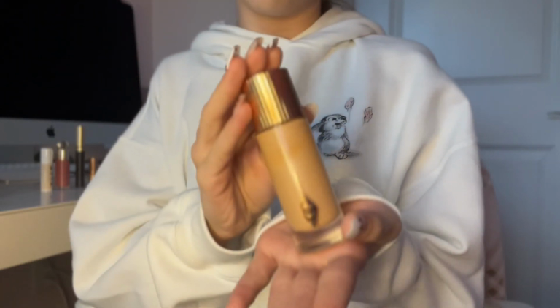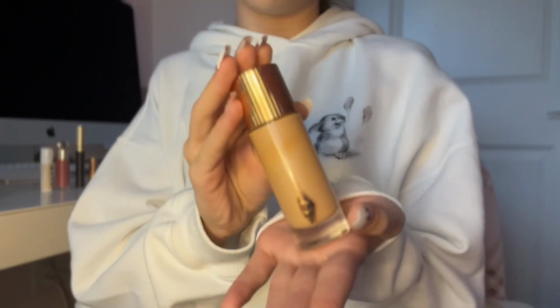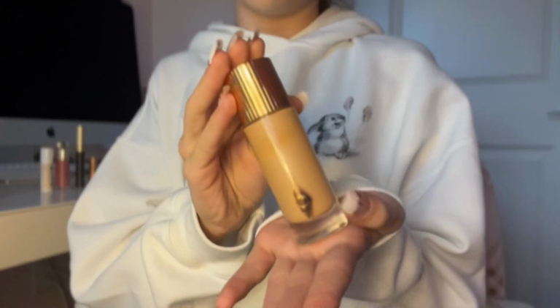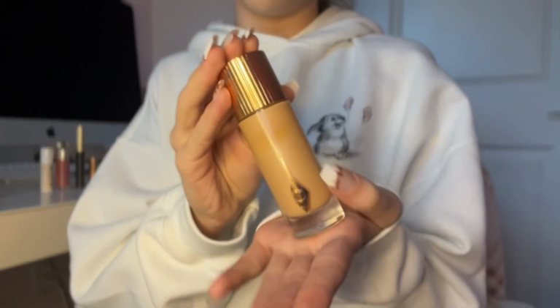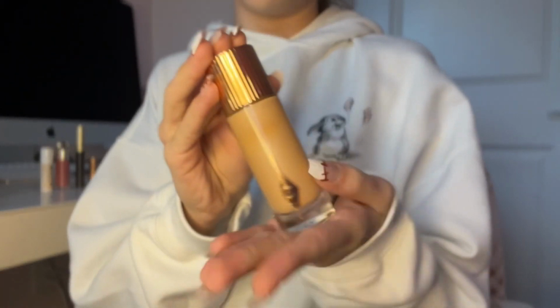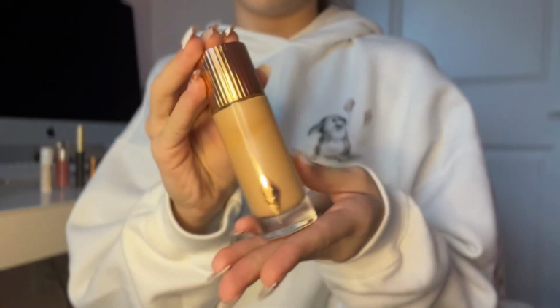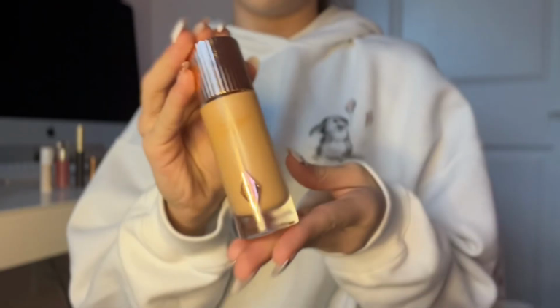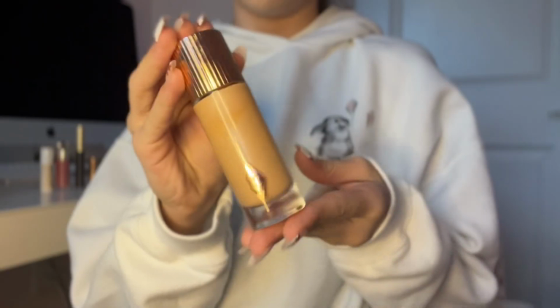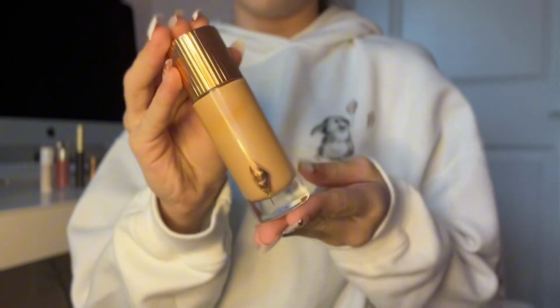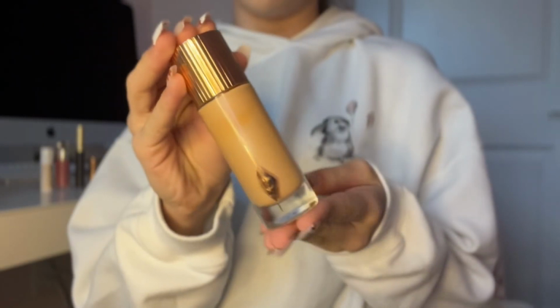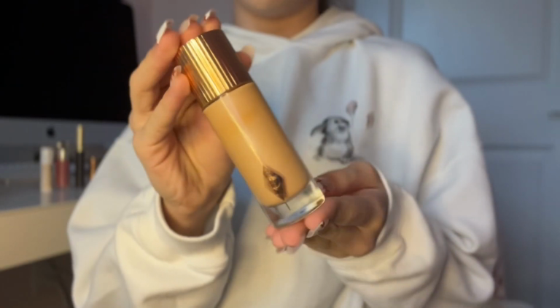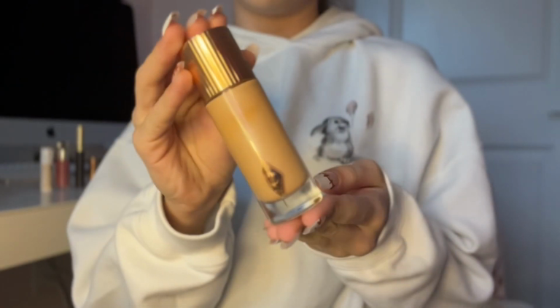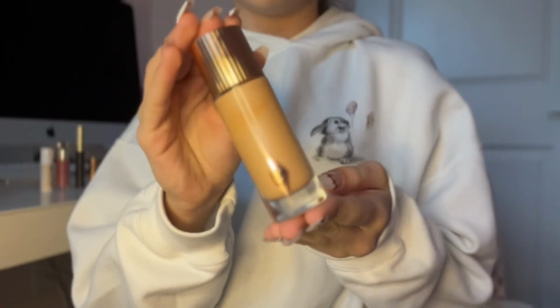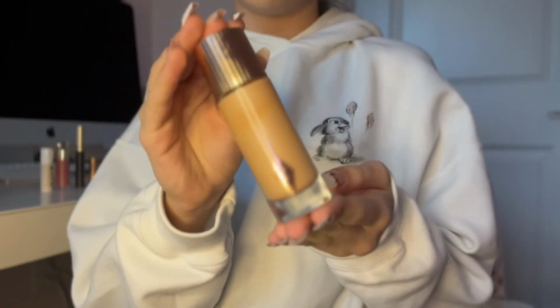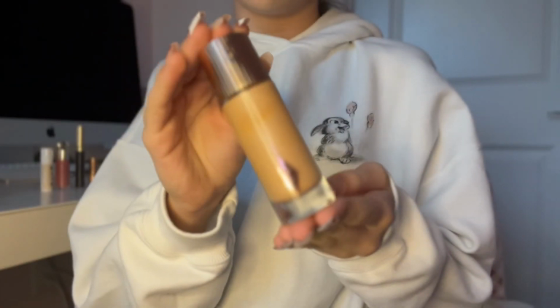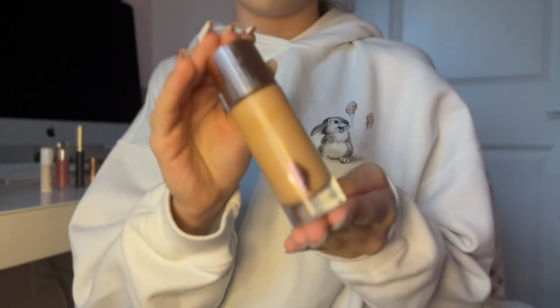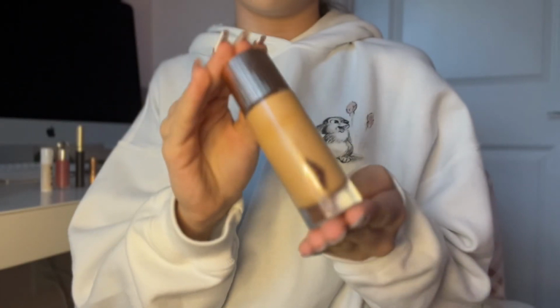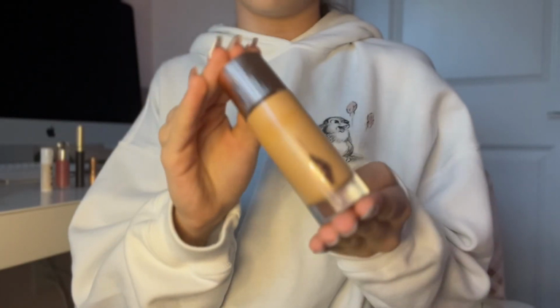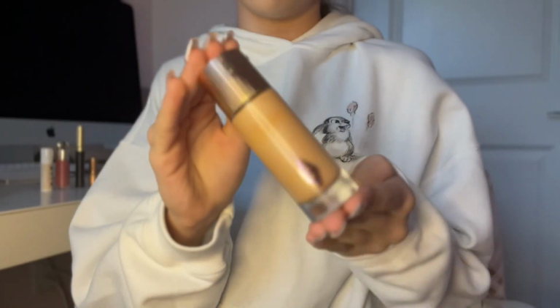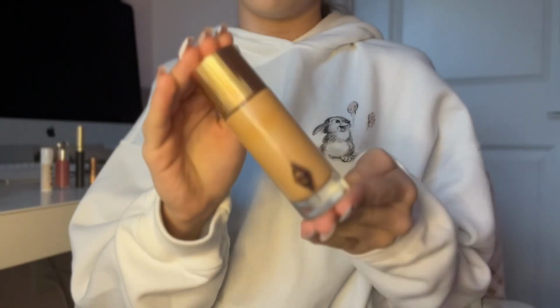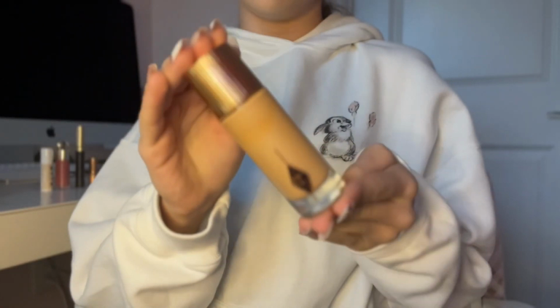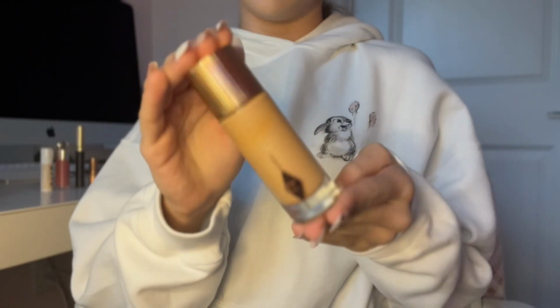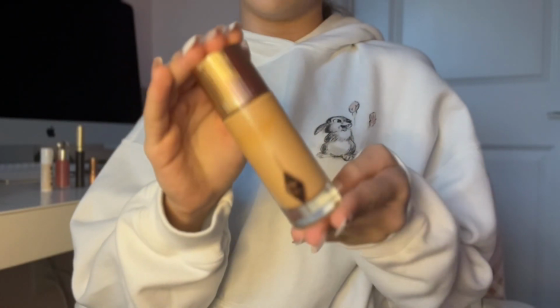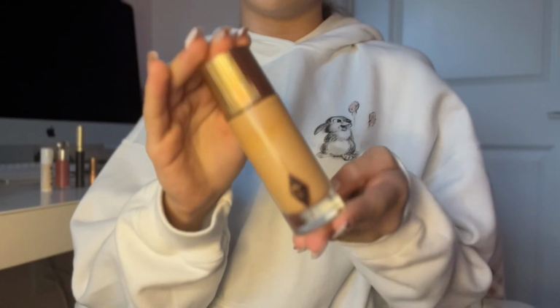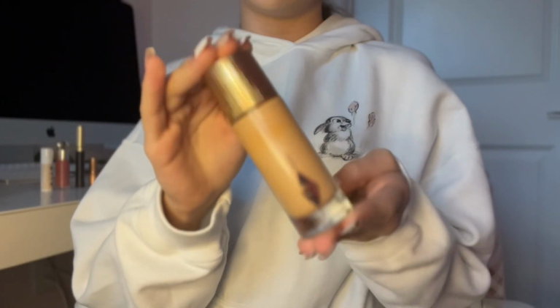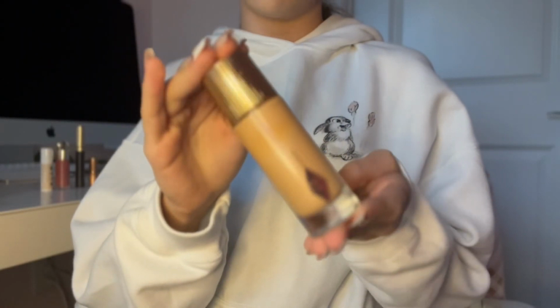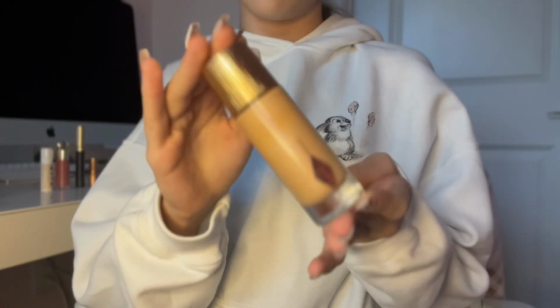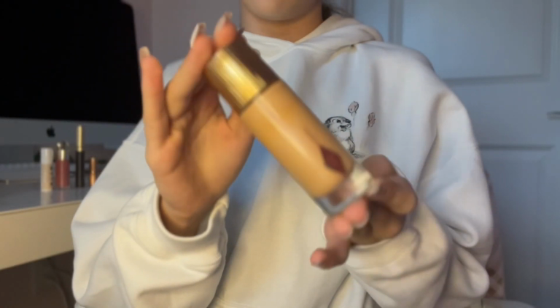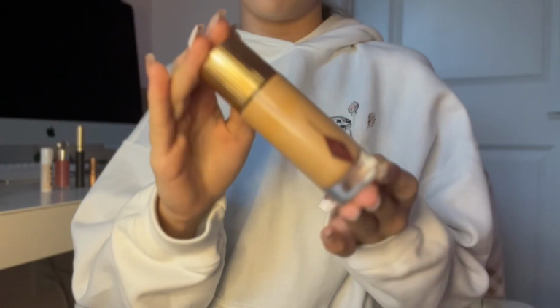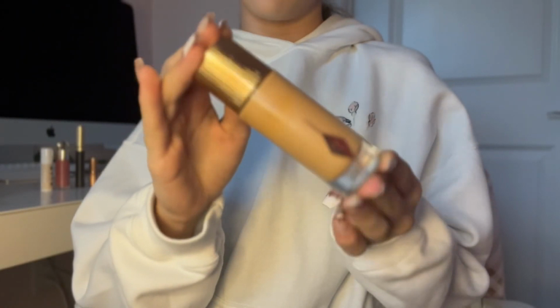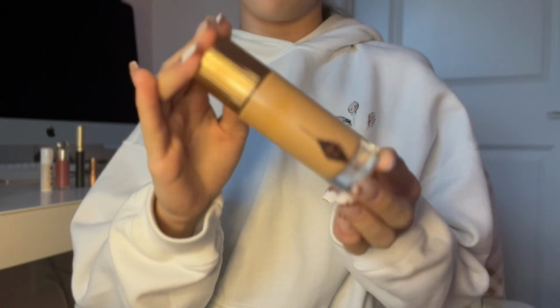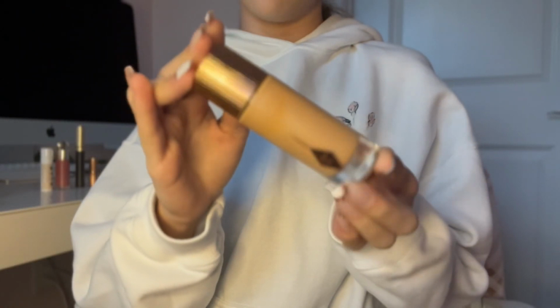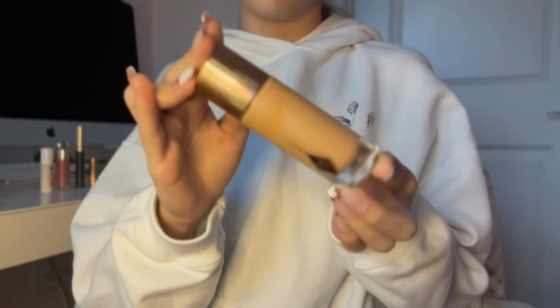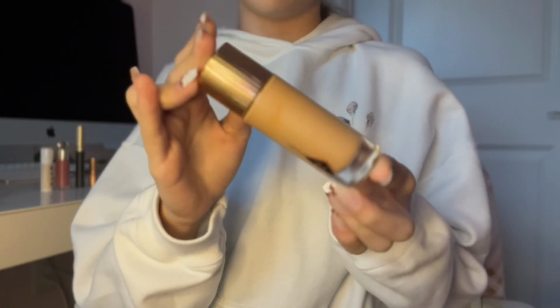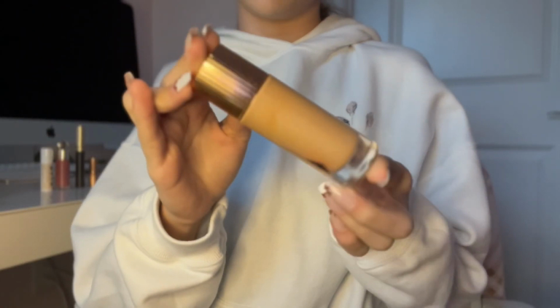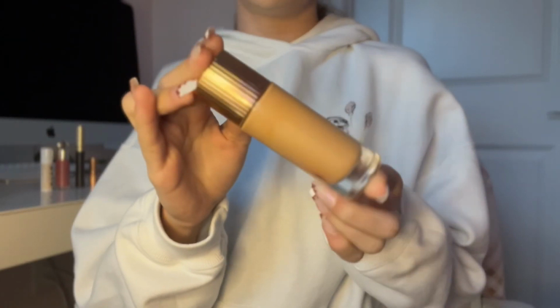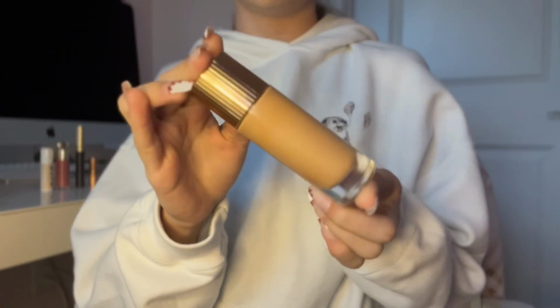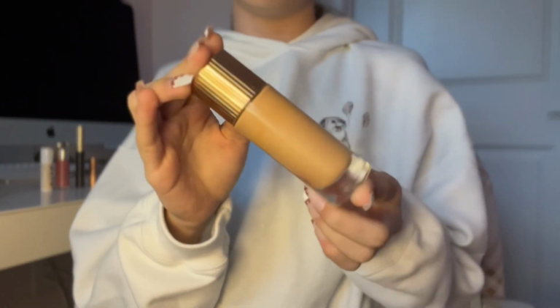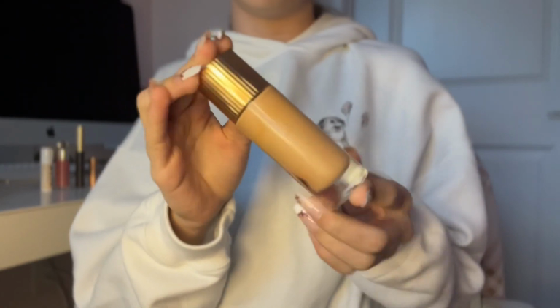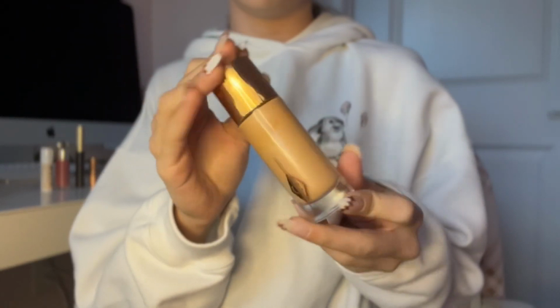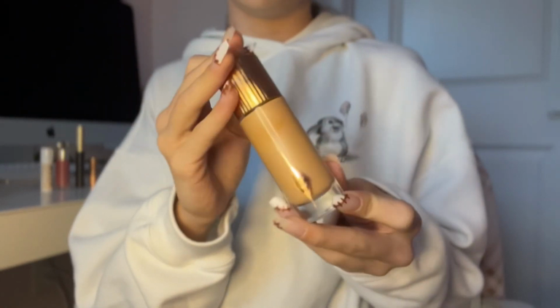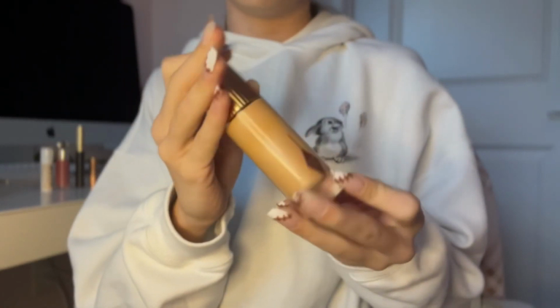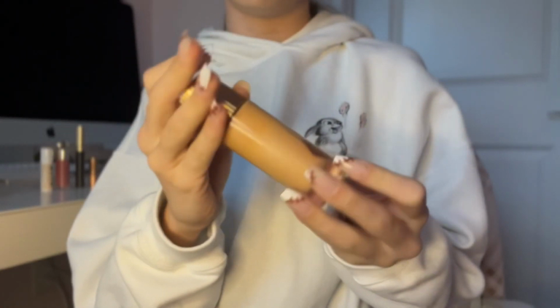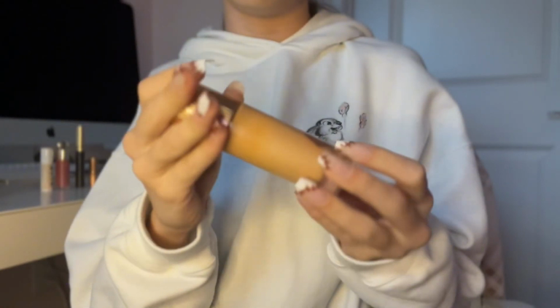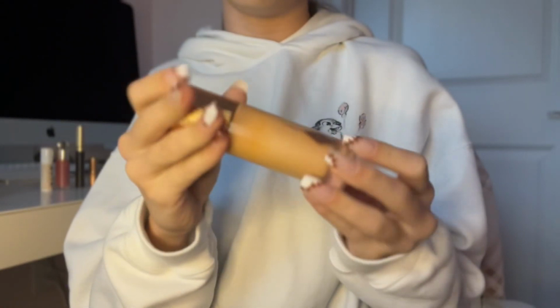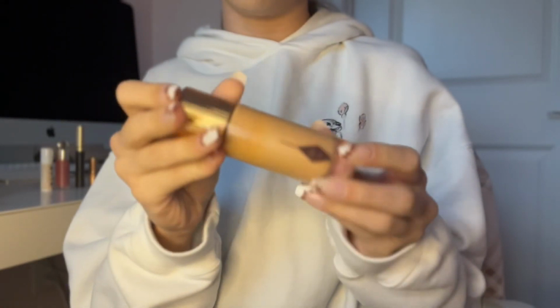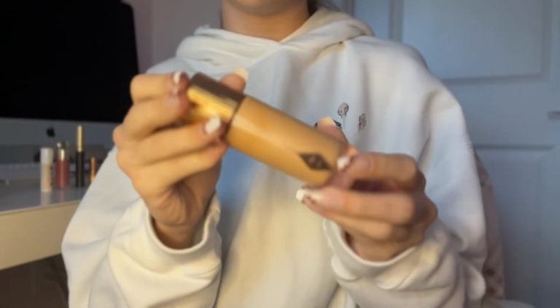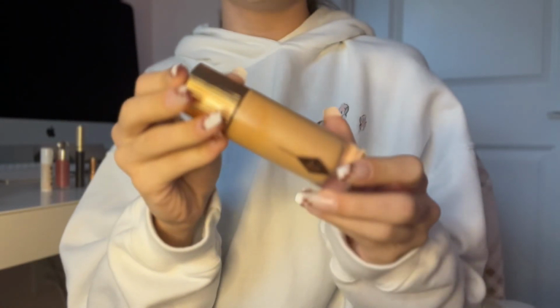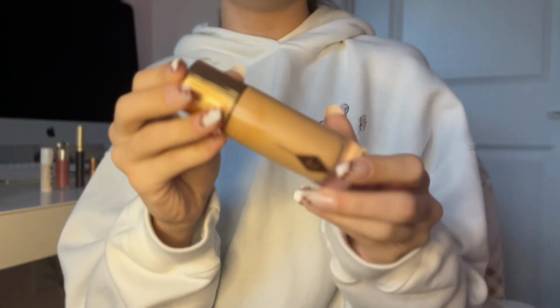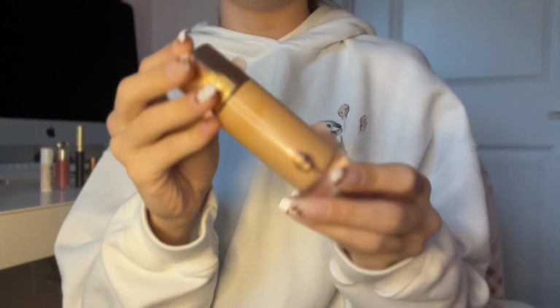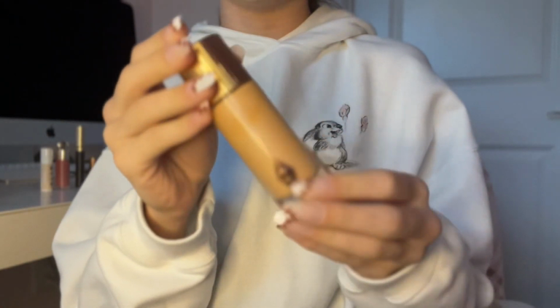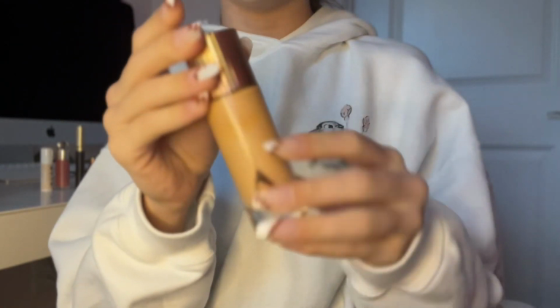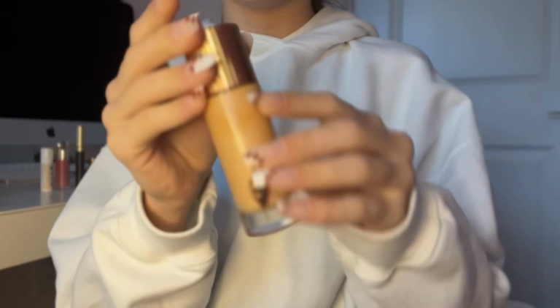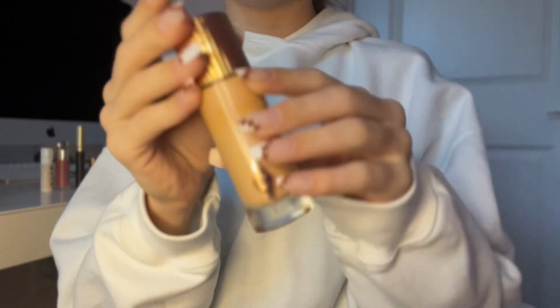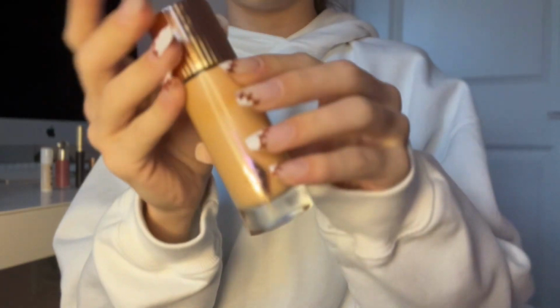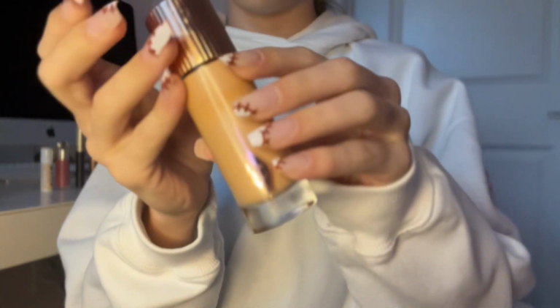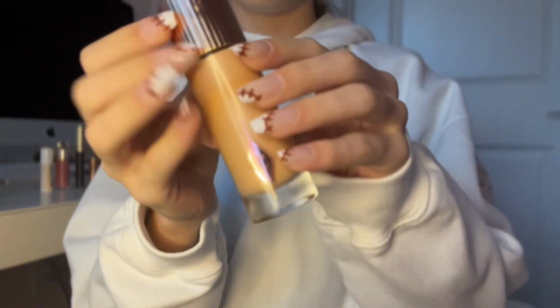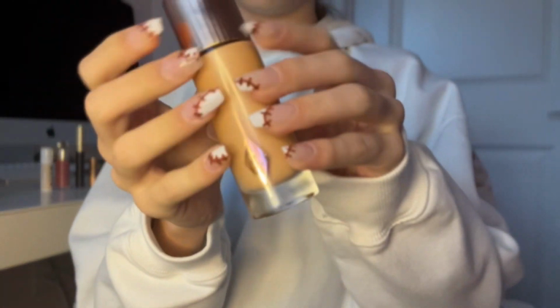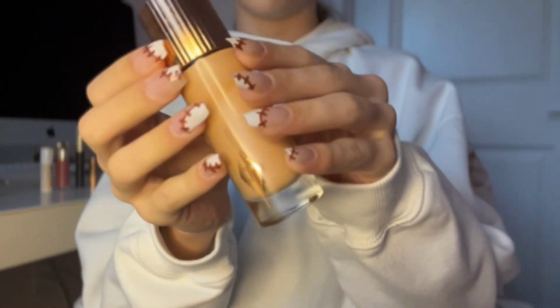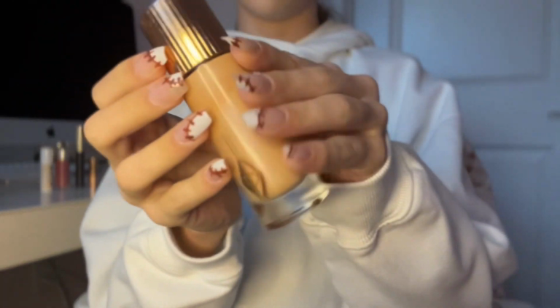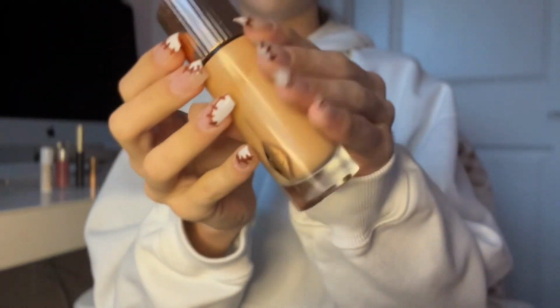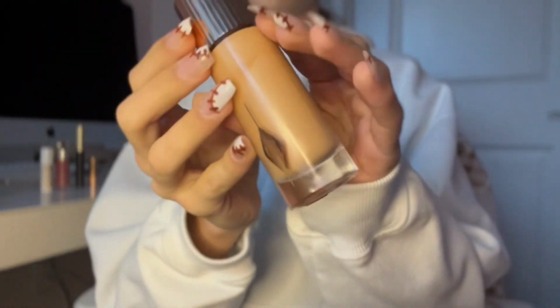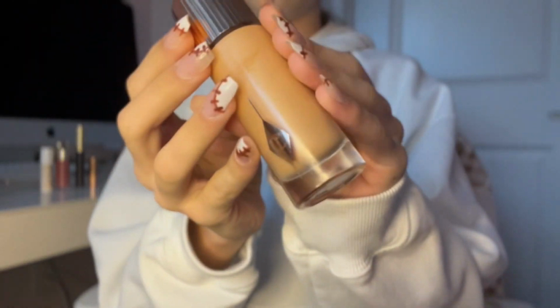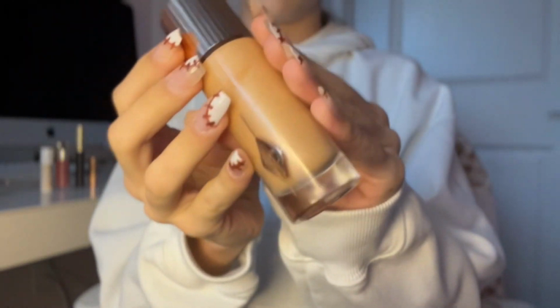The first step in my makeup routine is this Charlotte Tilbury Flawless Filter.